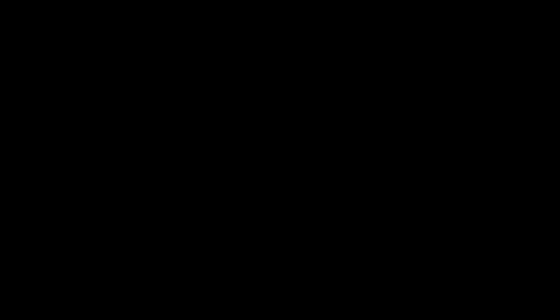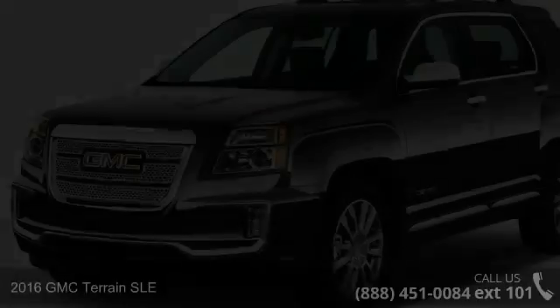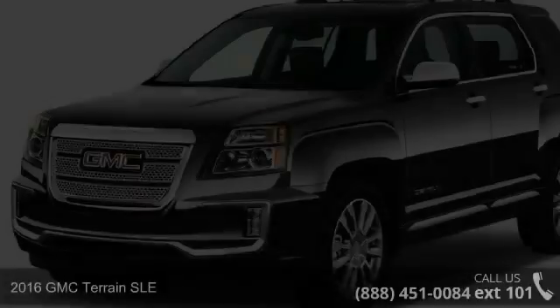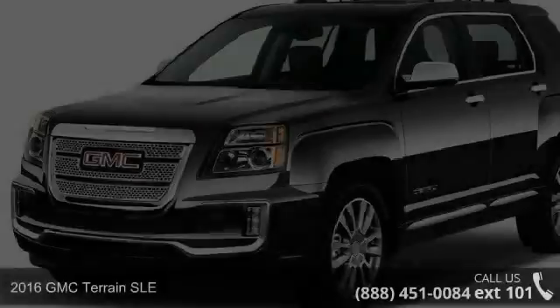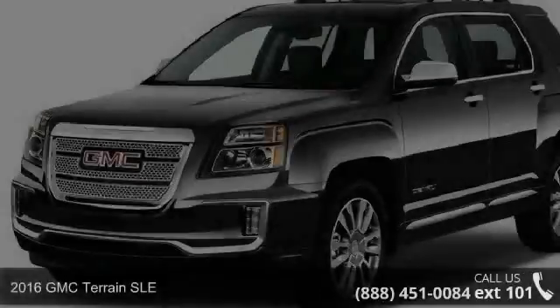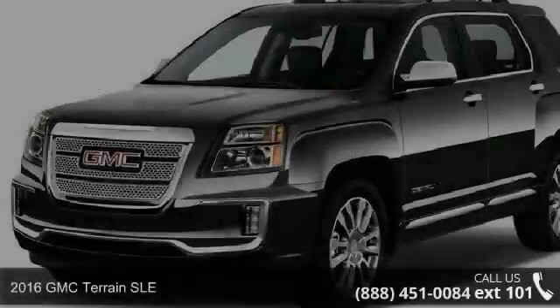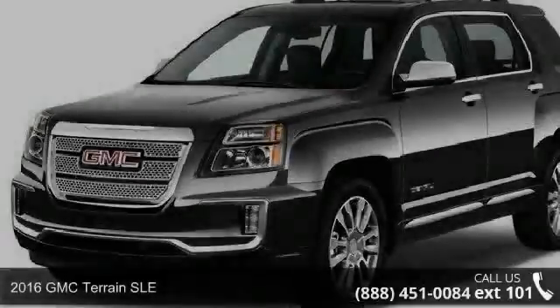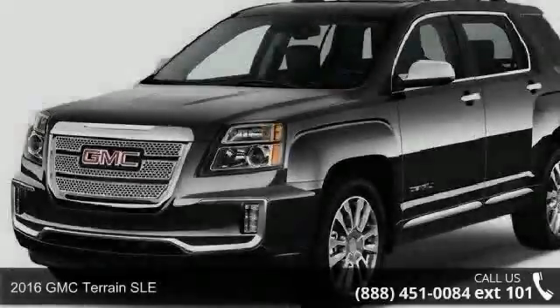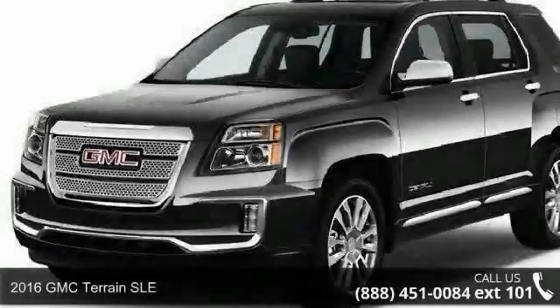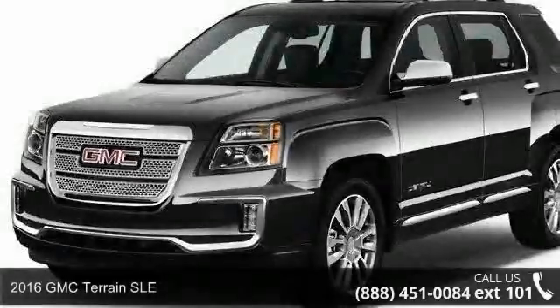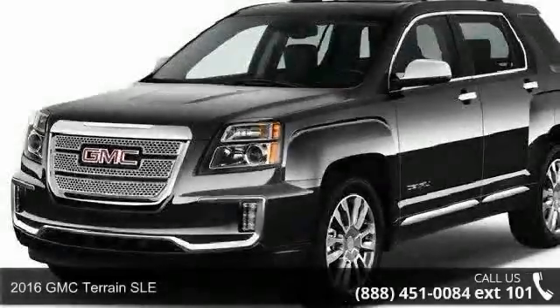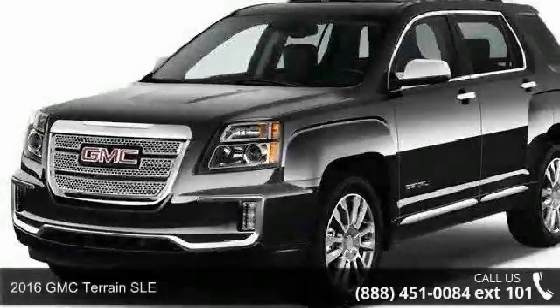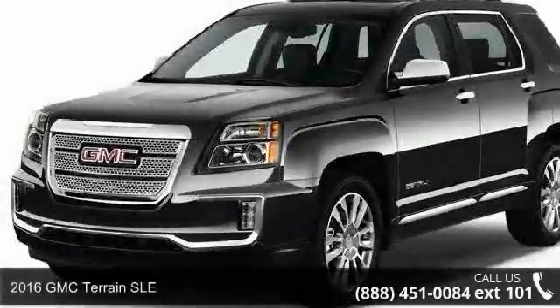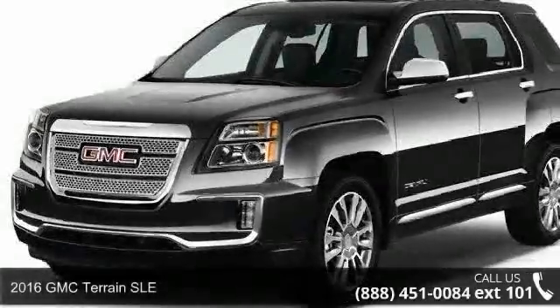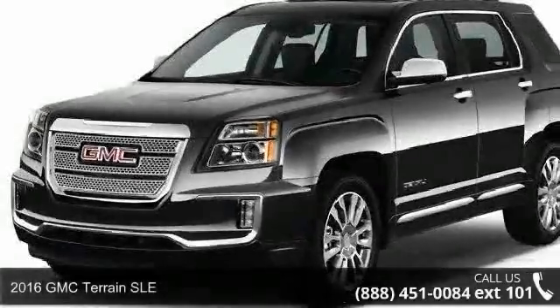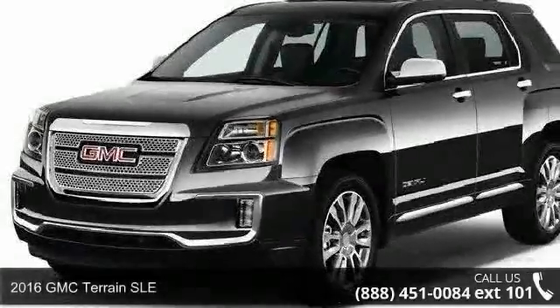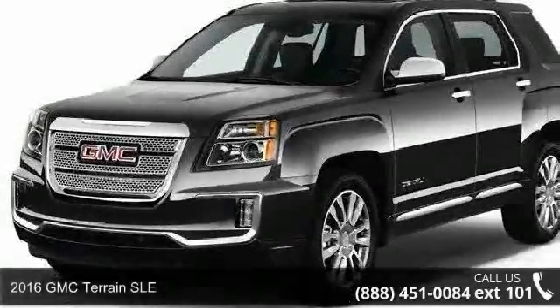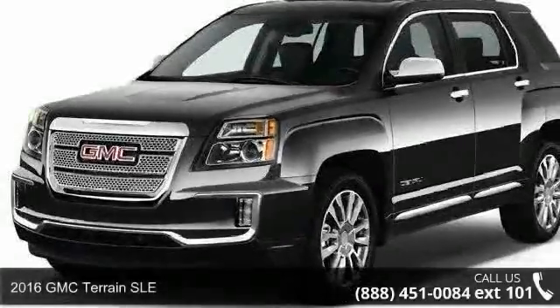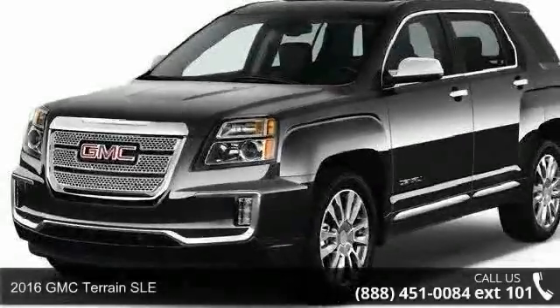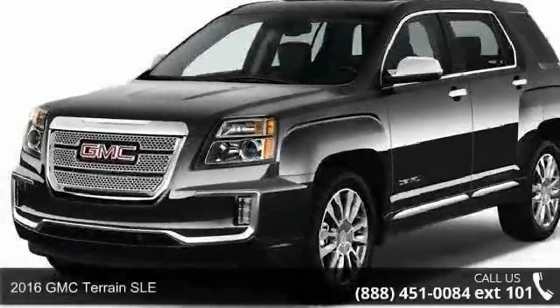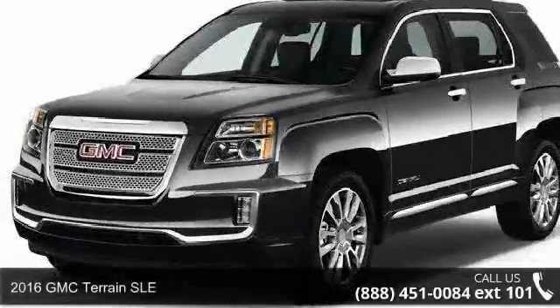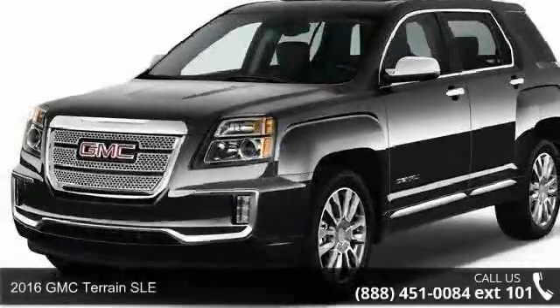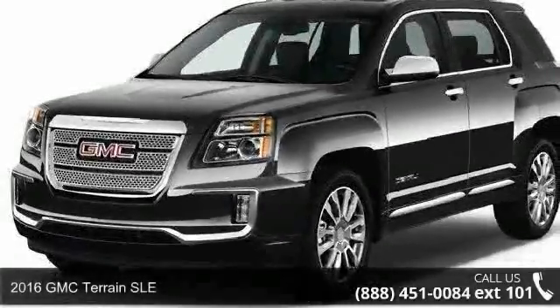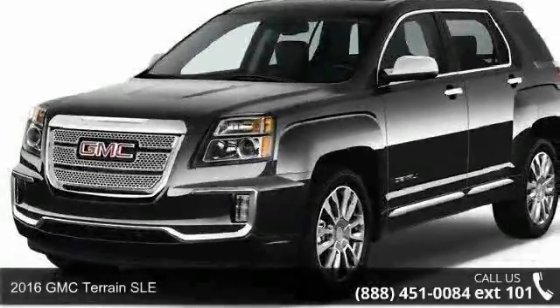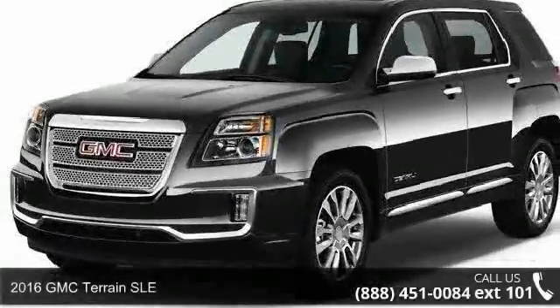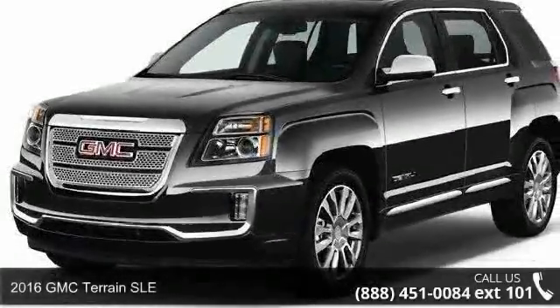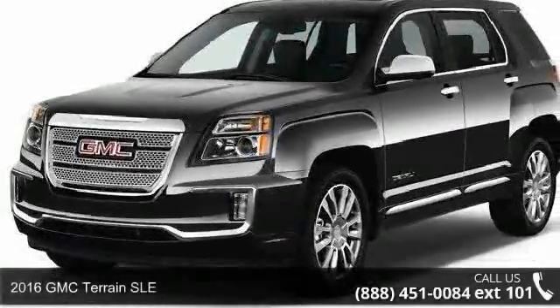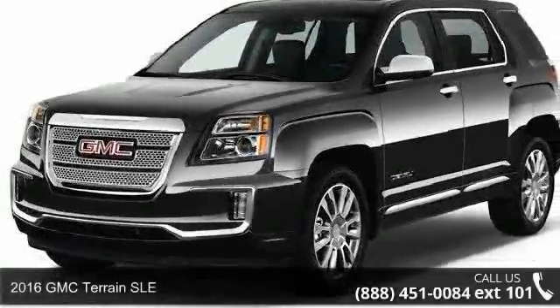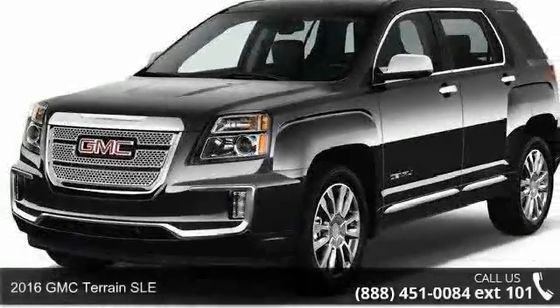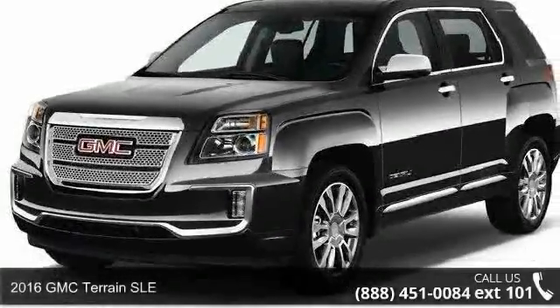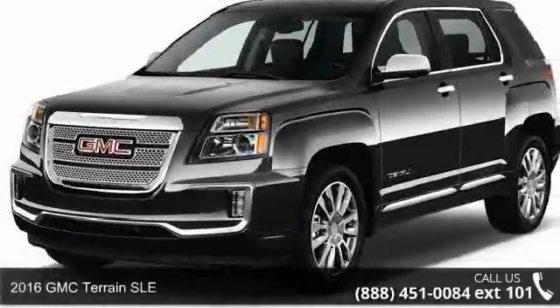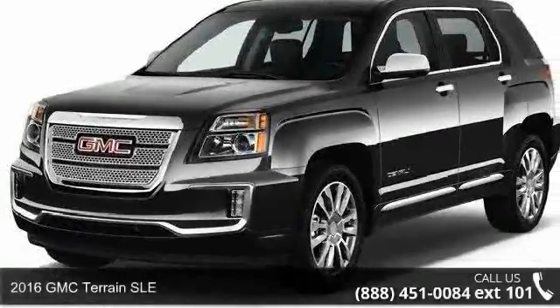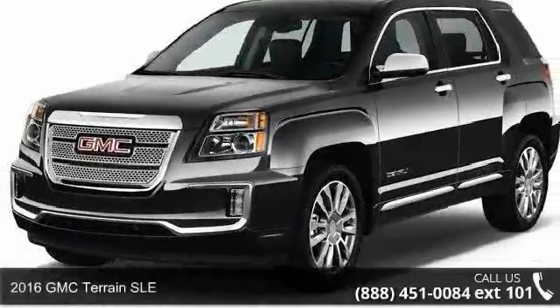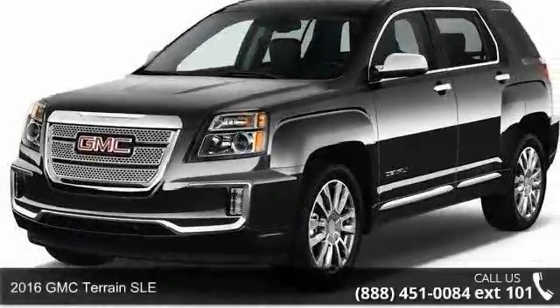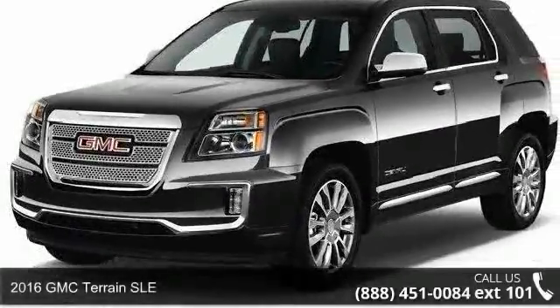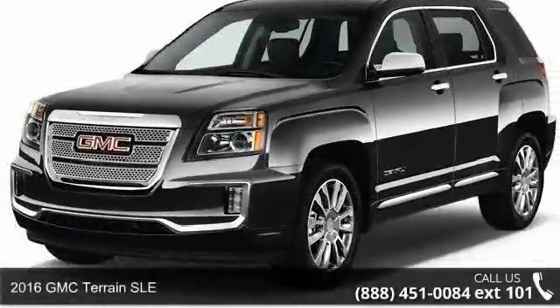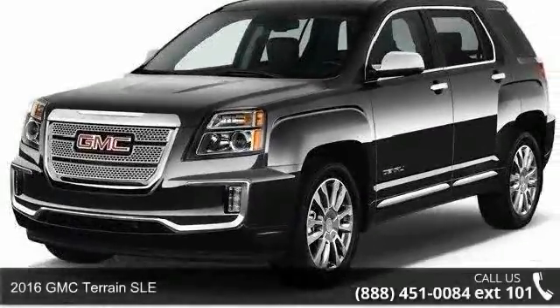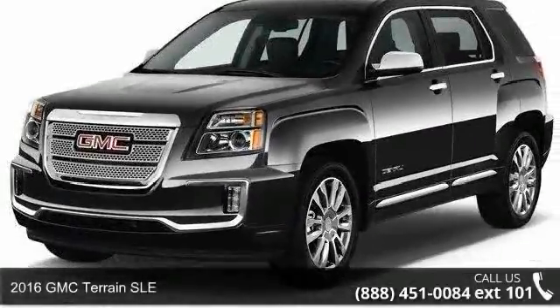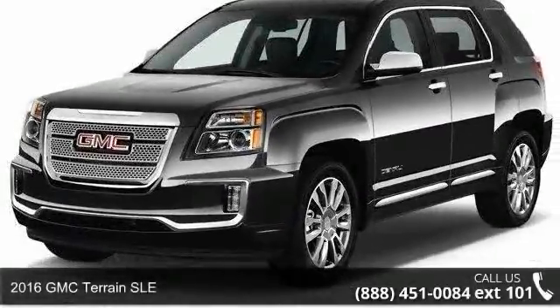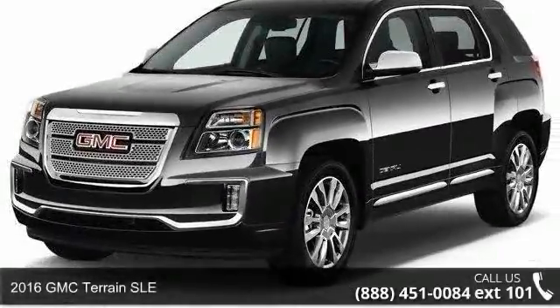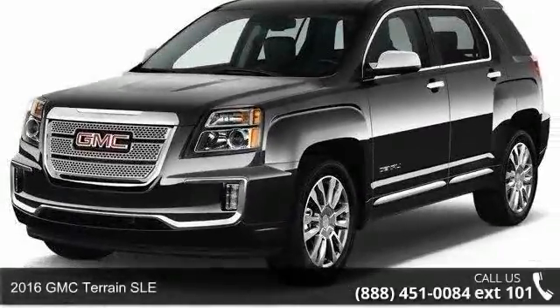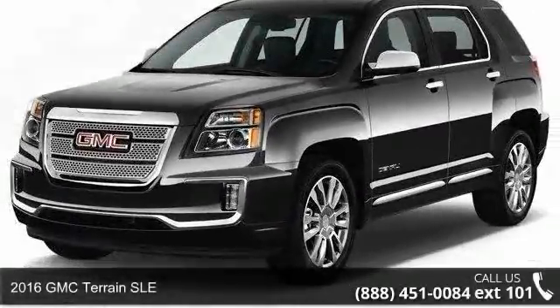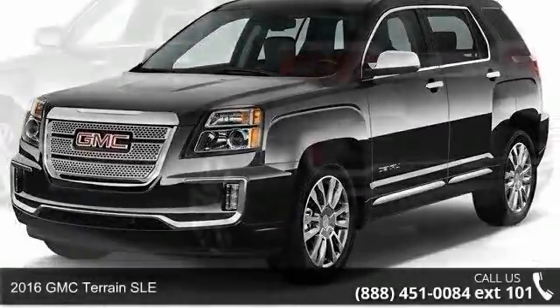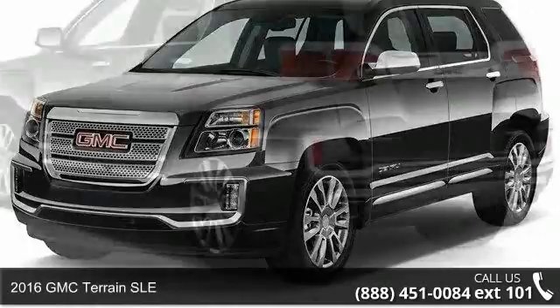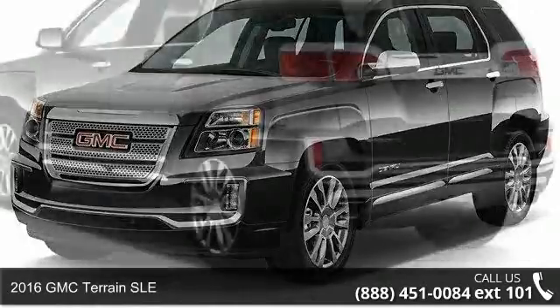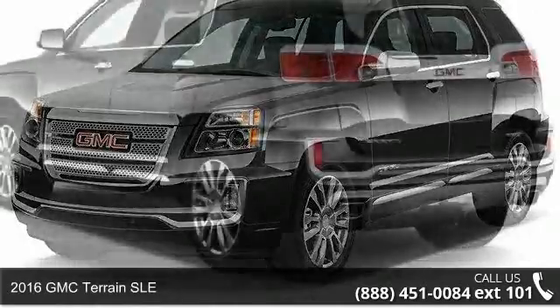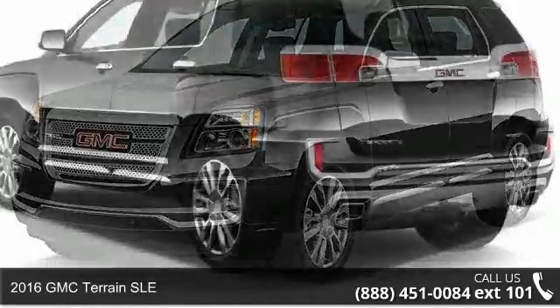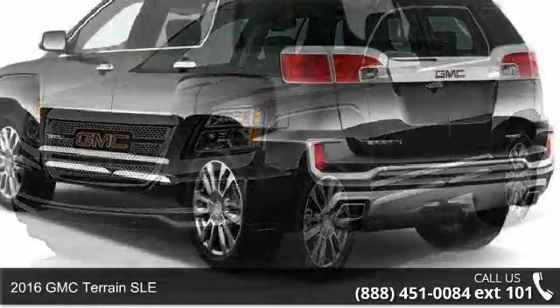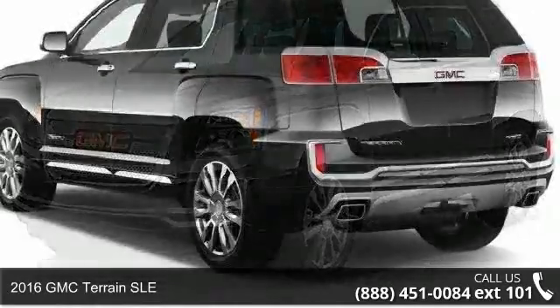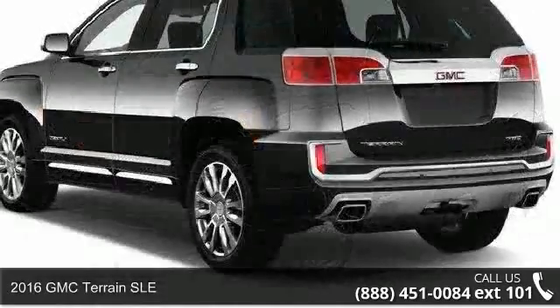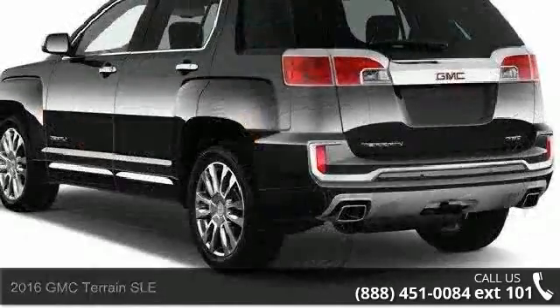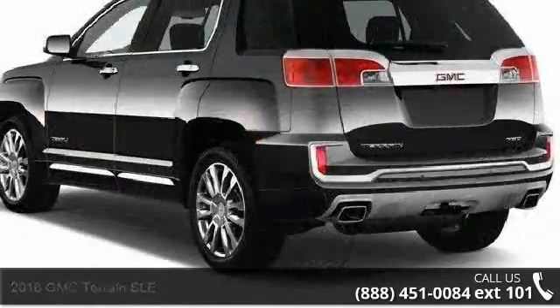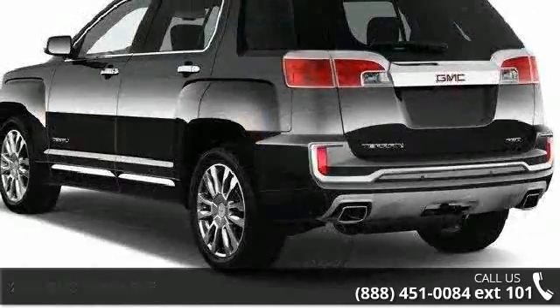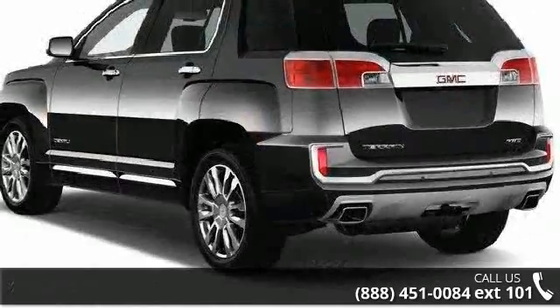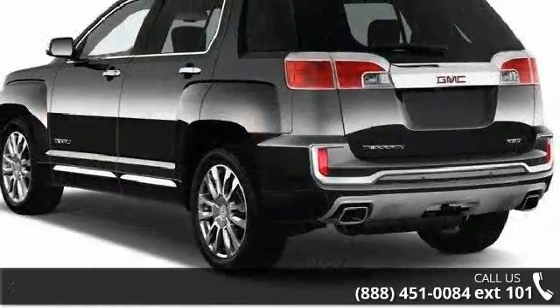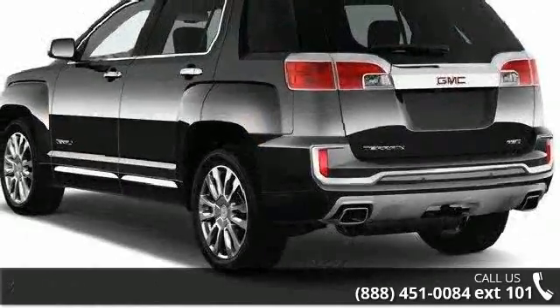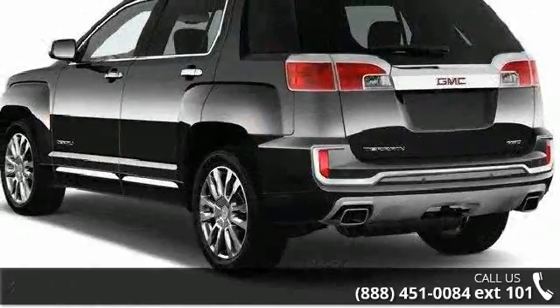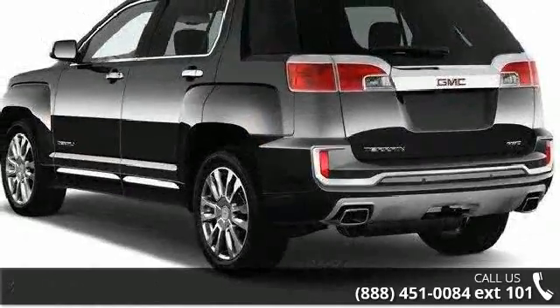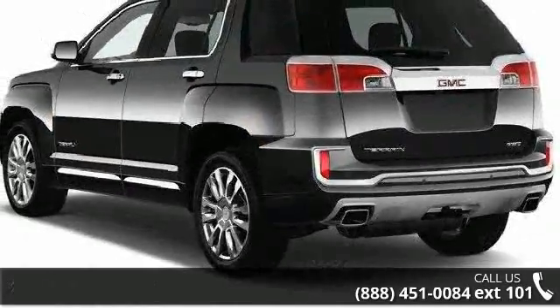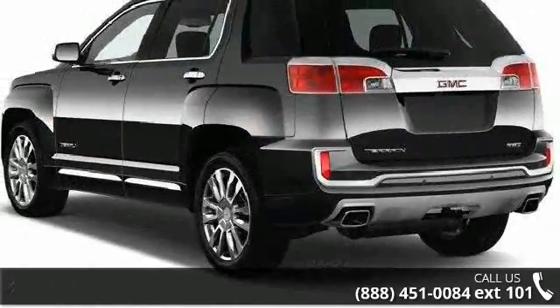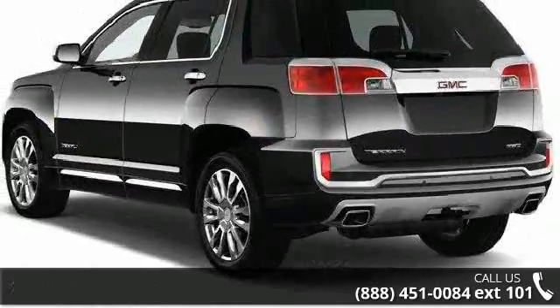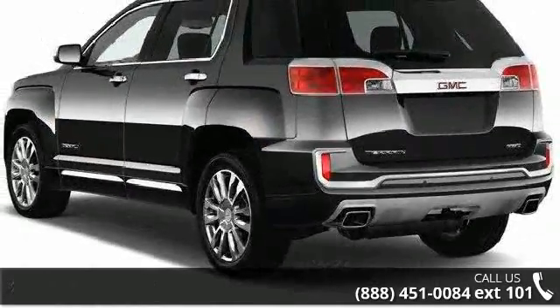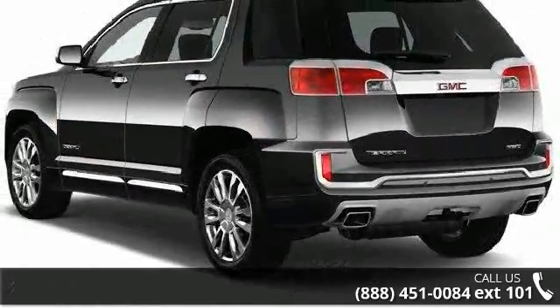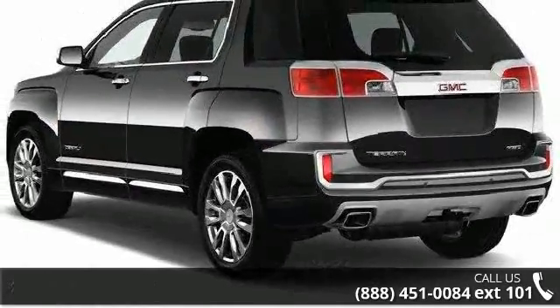Step into the 2016 GMC Terrain SLE. If you are looking for a first-rate auto, this one could be yours today.